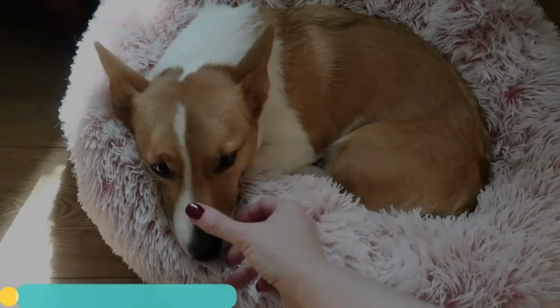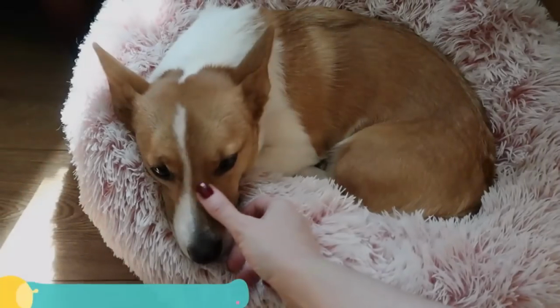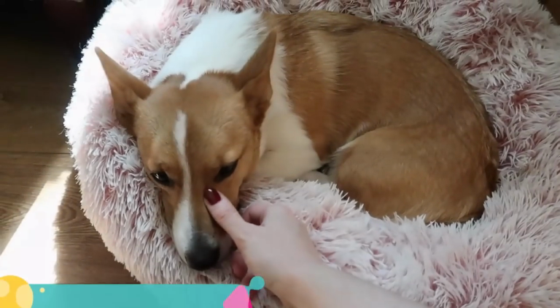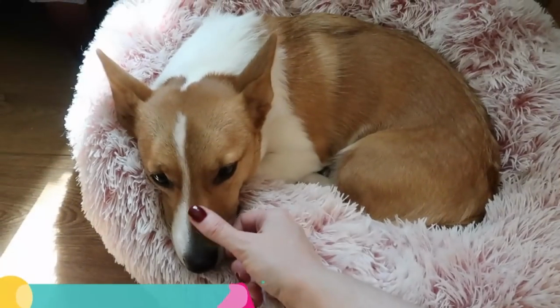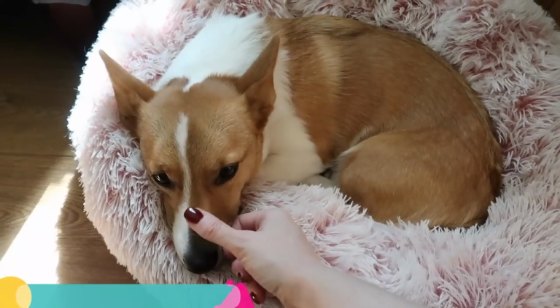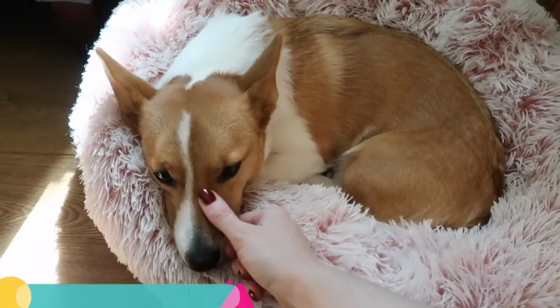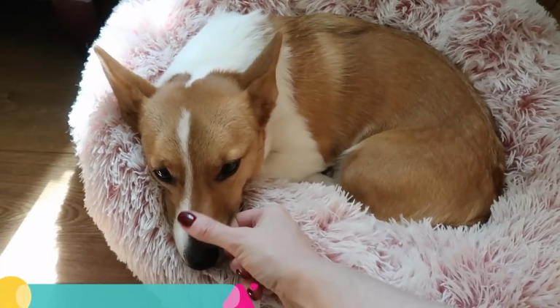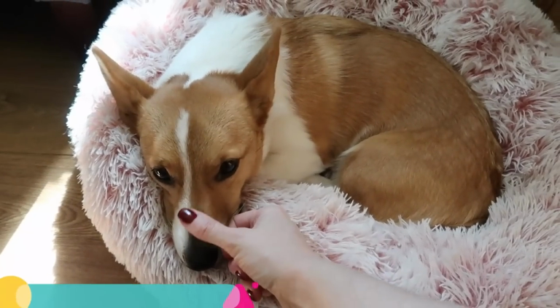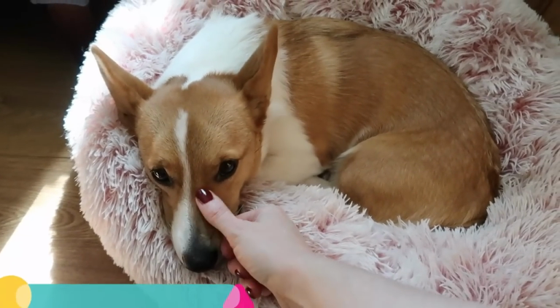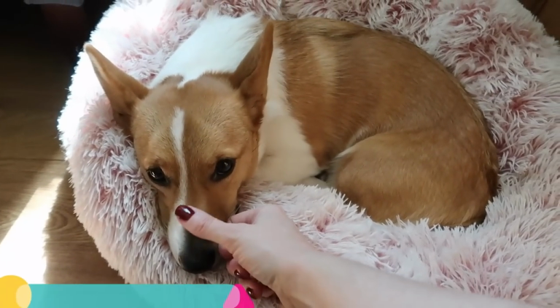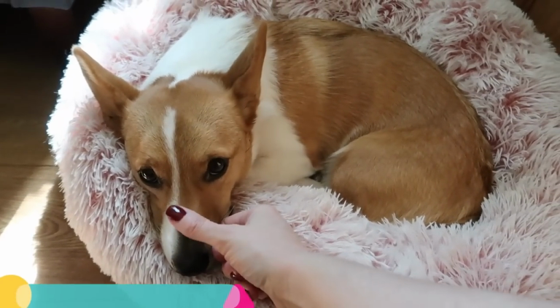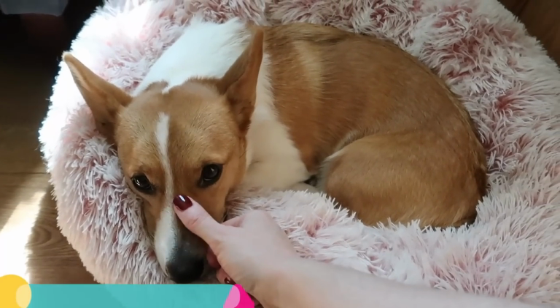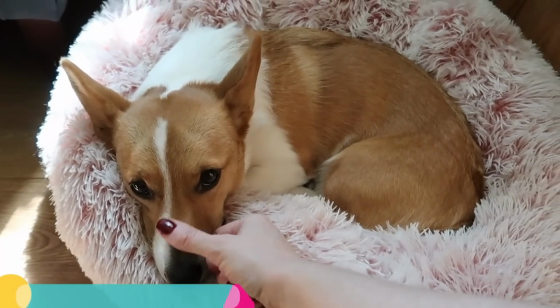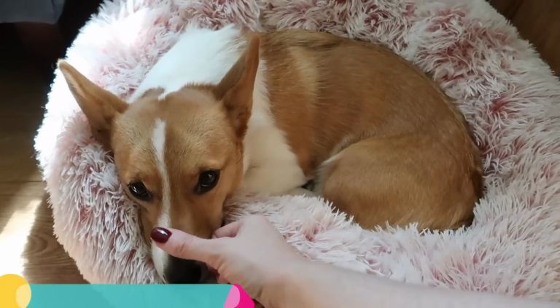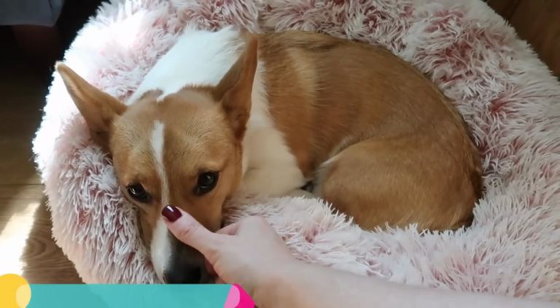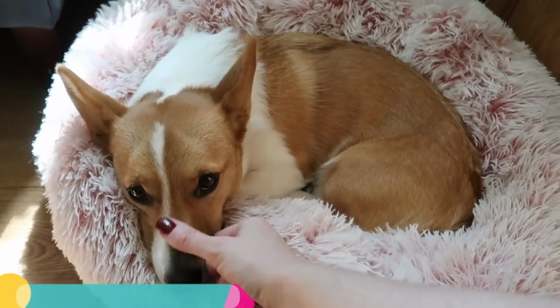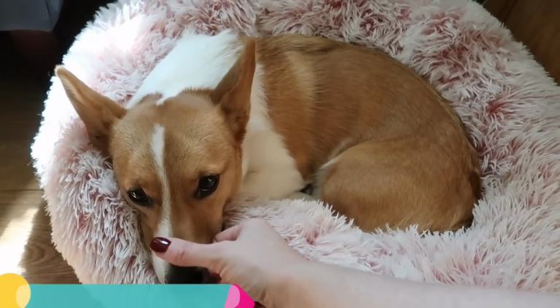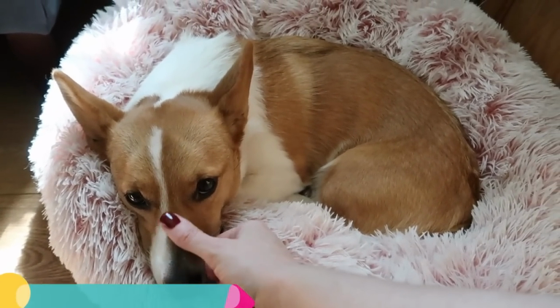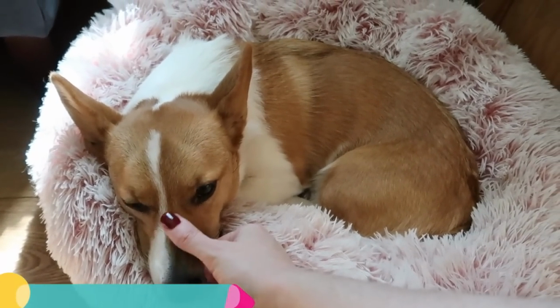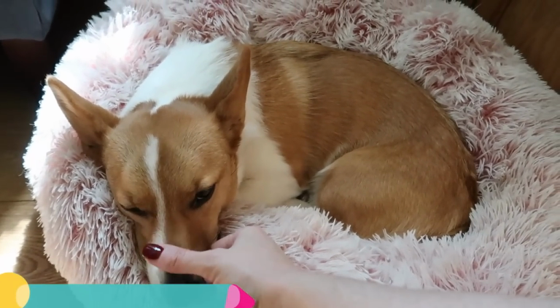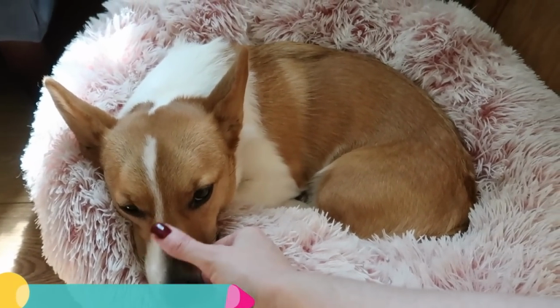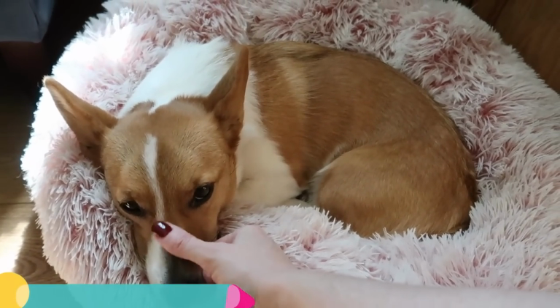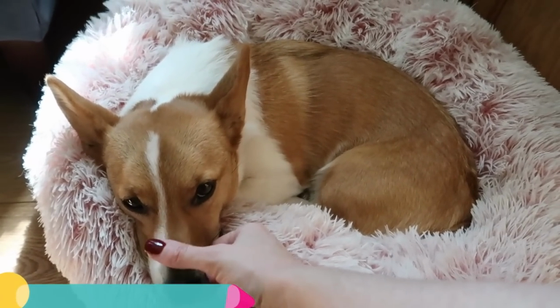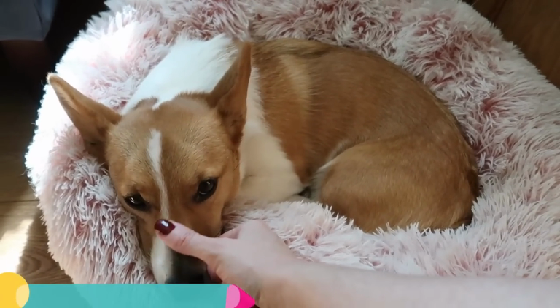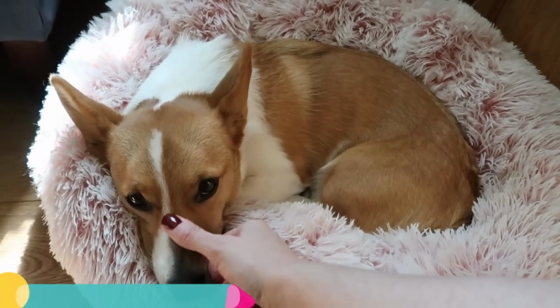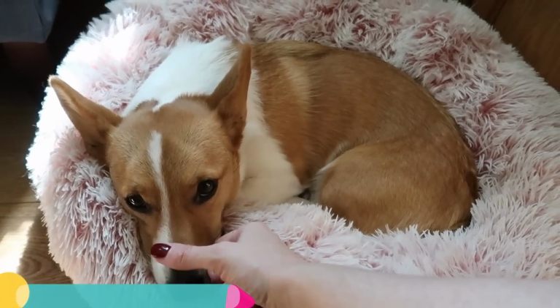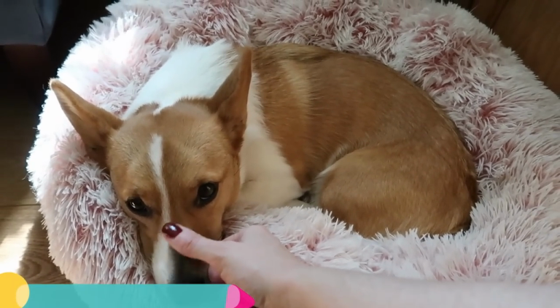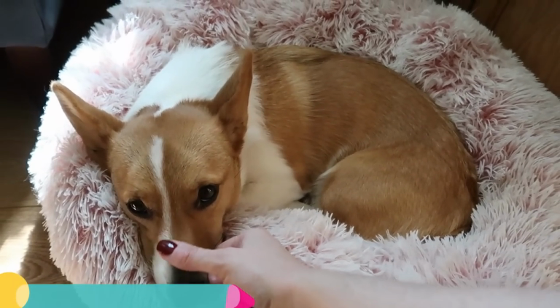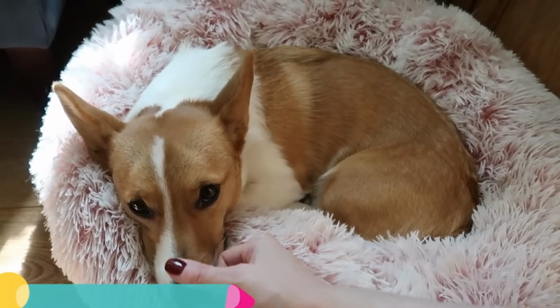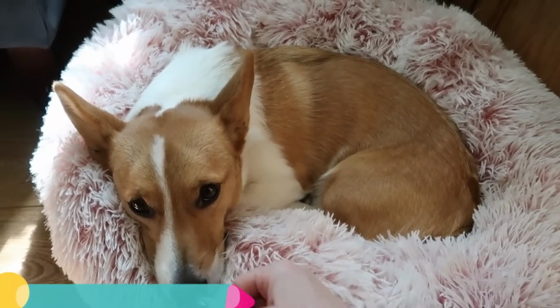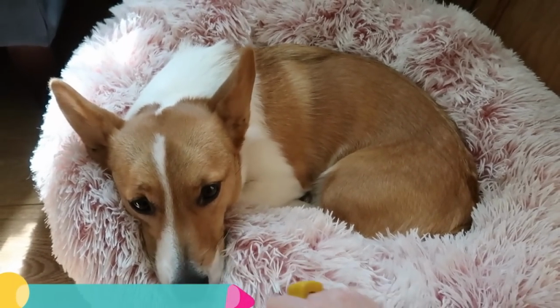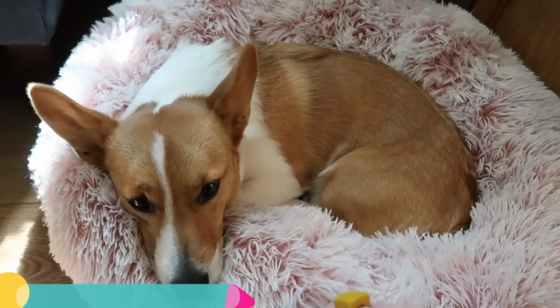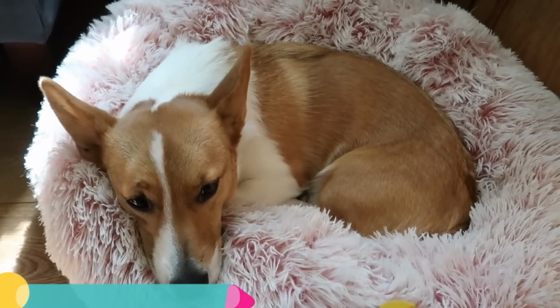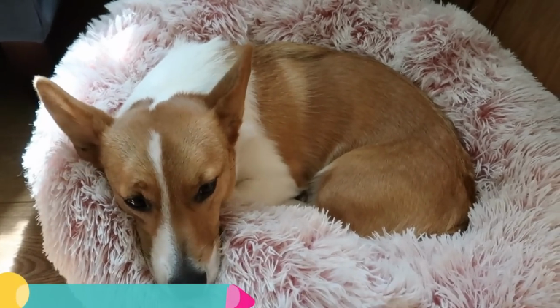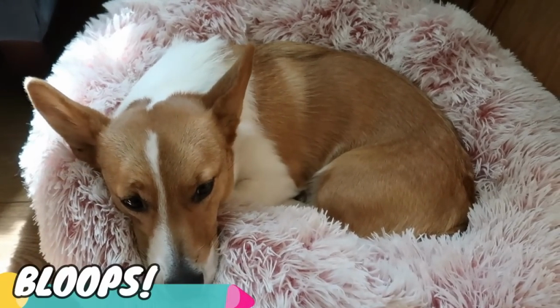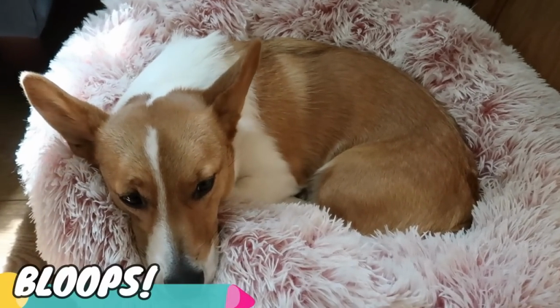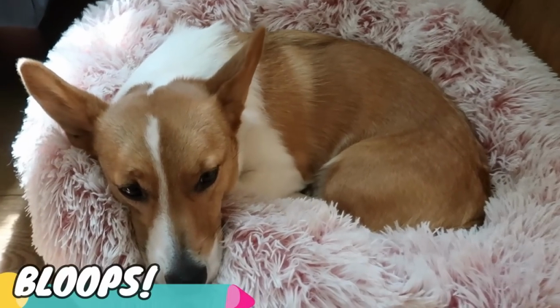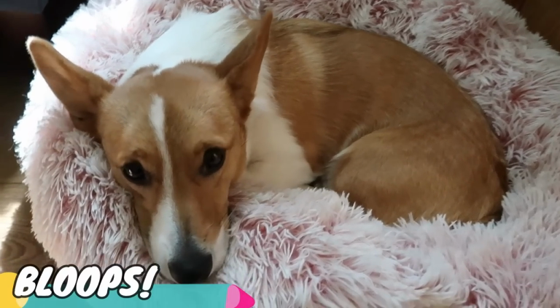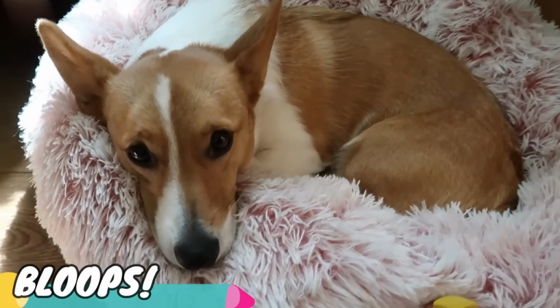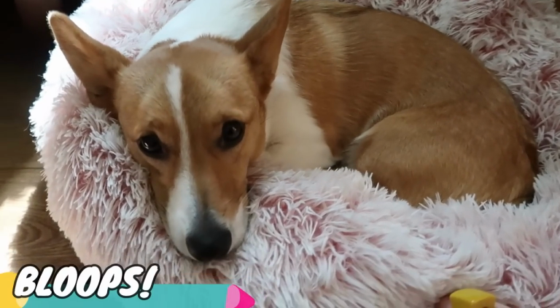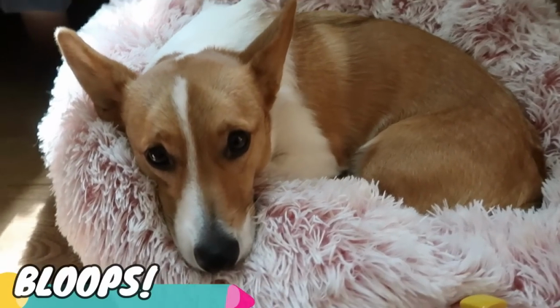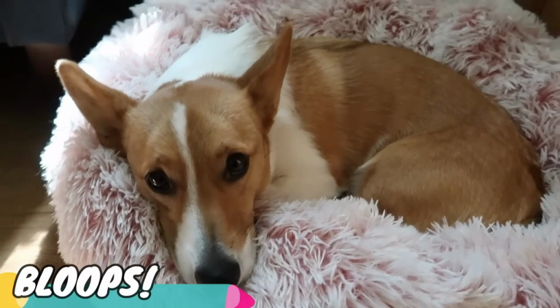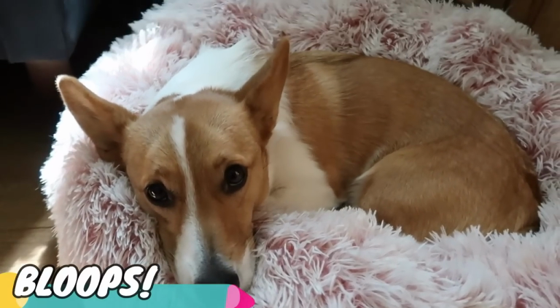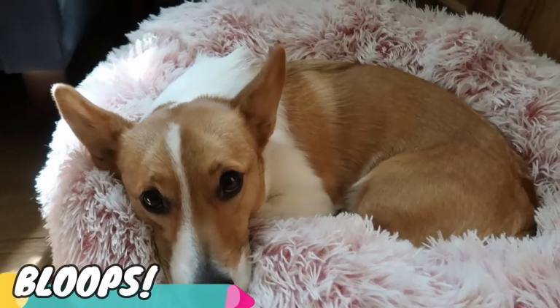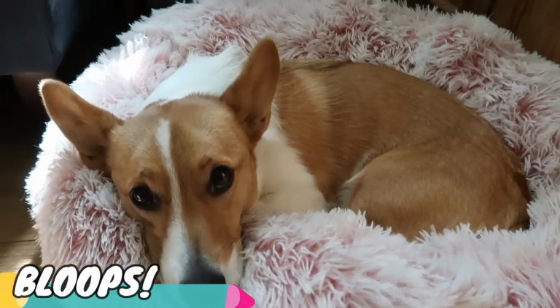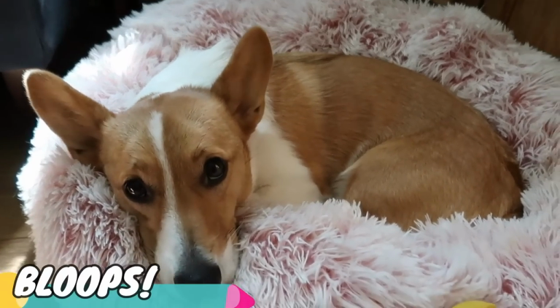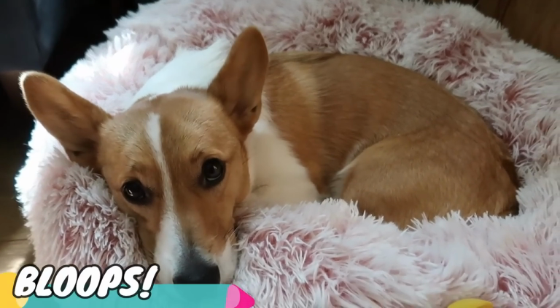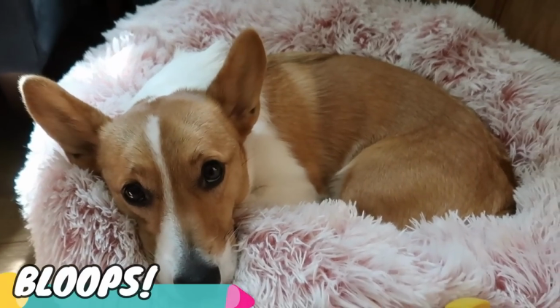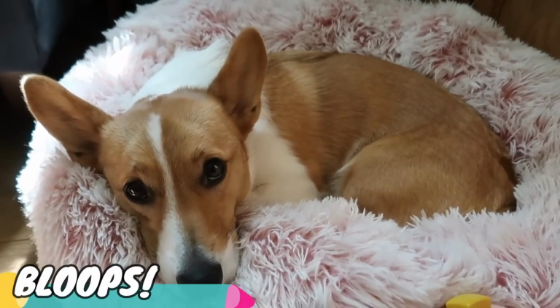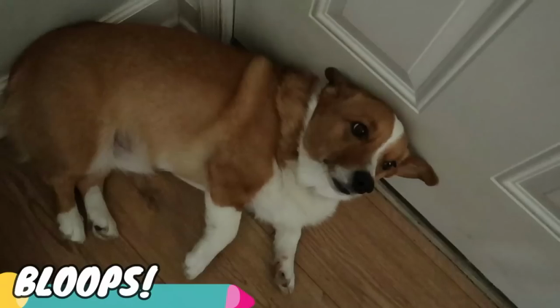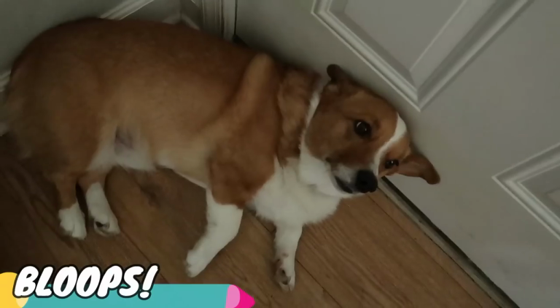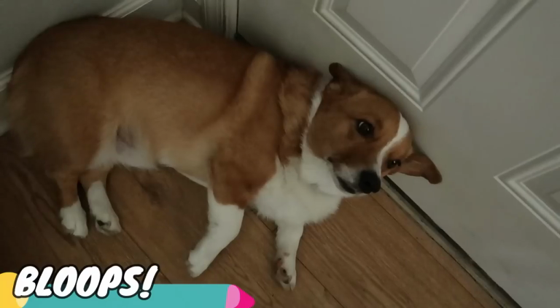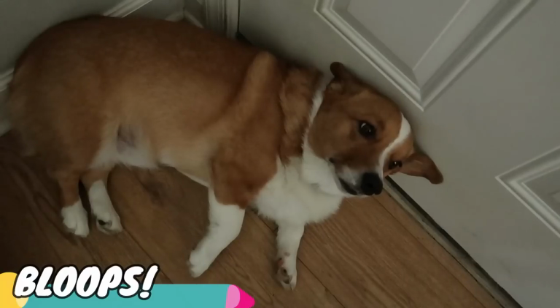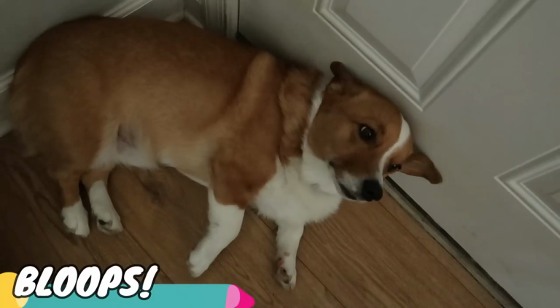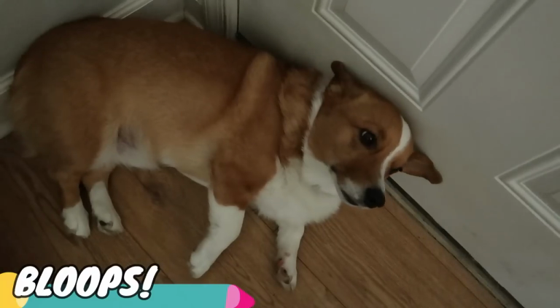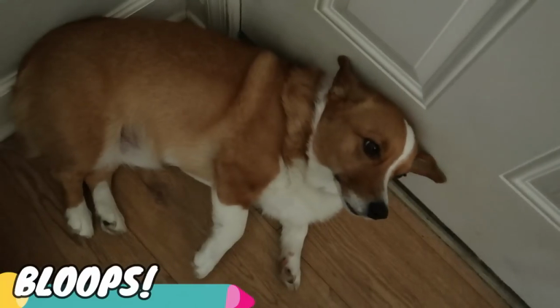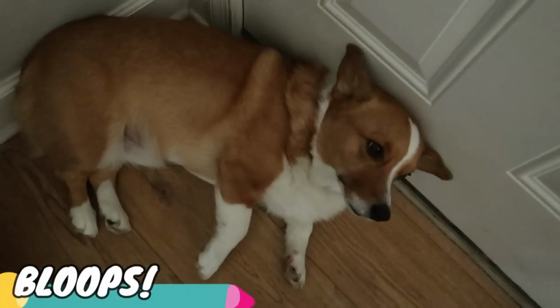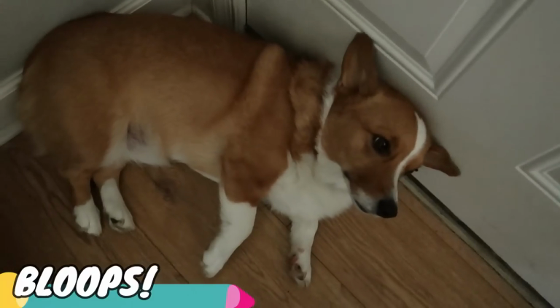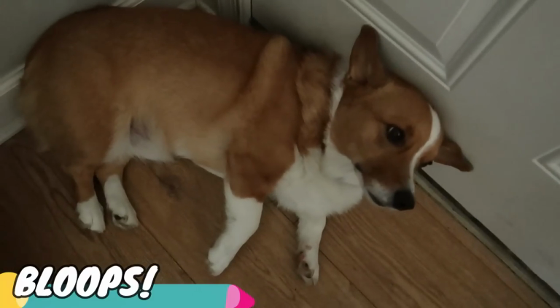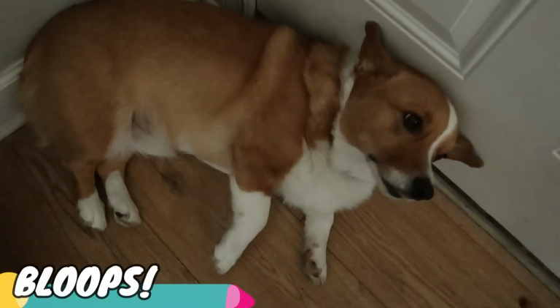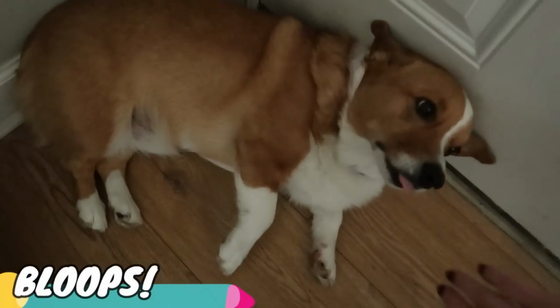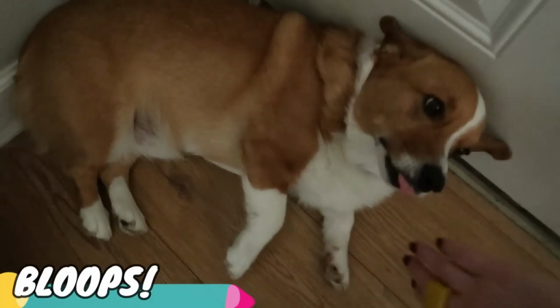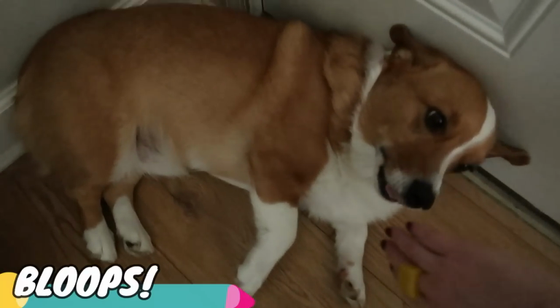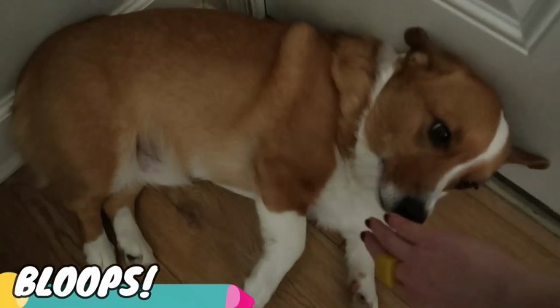Puppy break! Look how big my baby girl has gotten. Meanwhile, here's Rug.